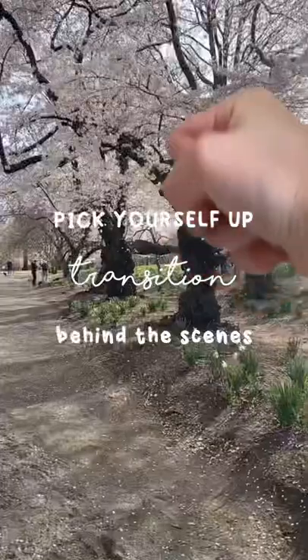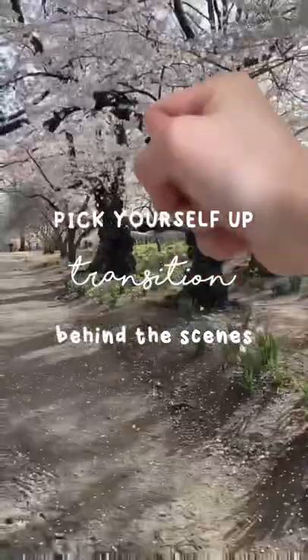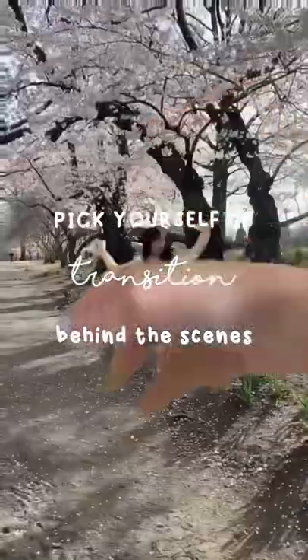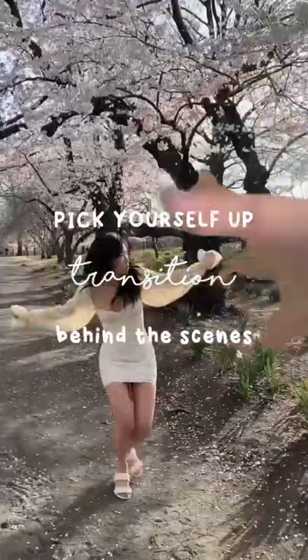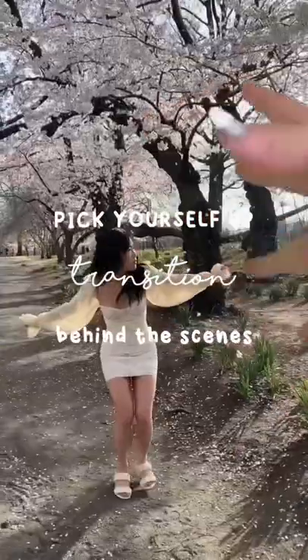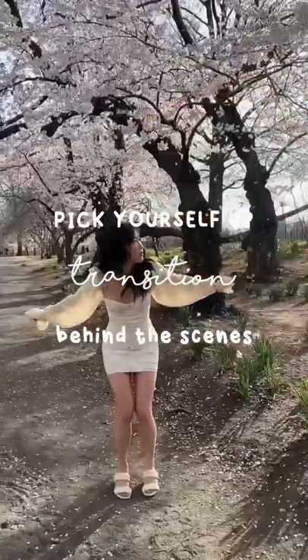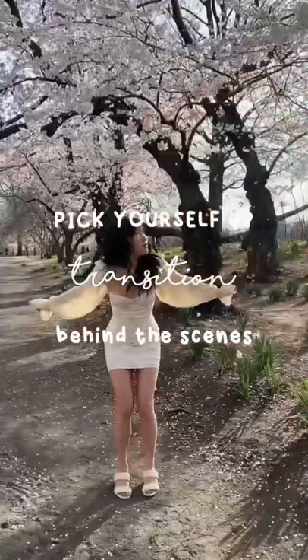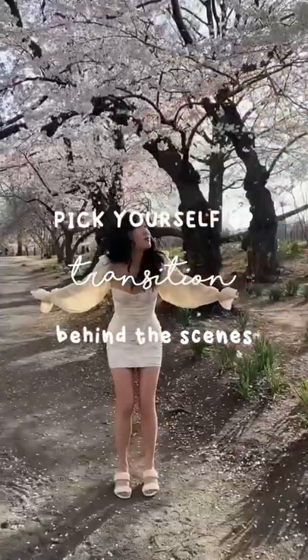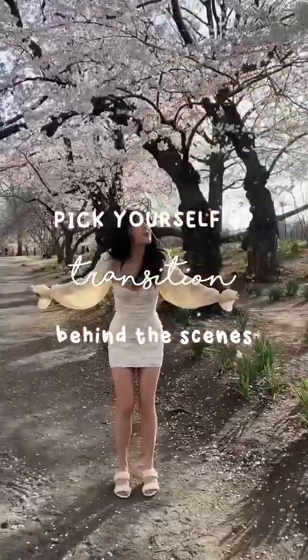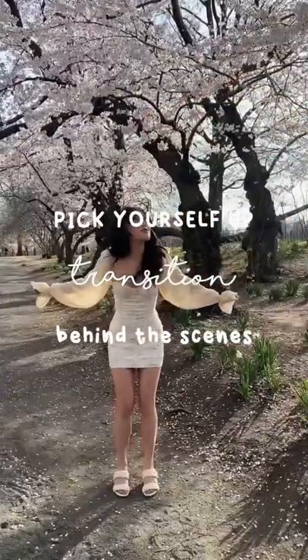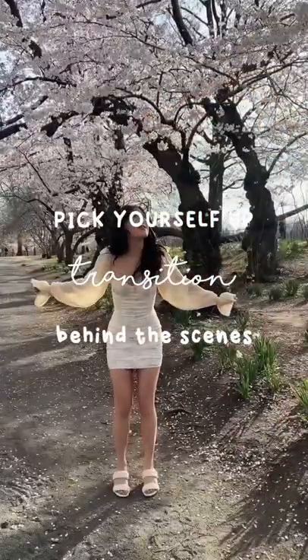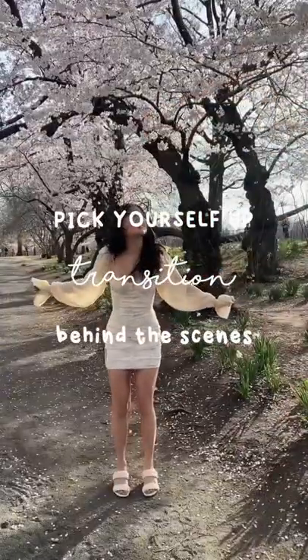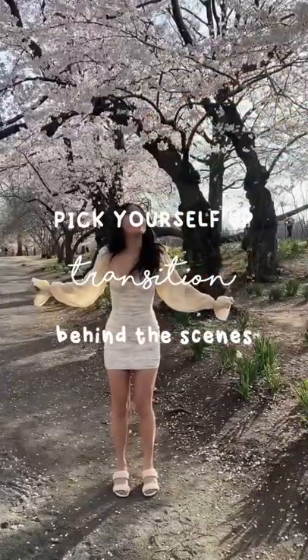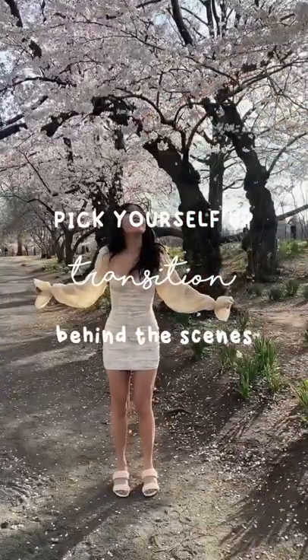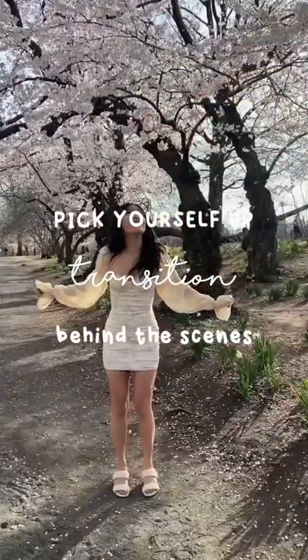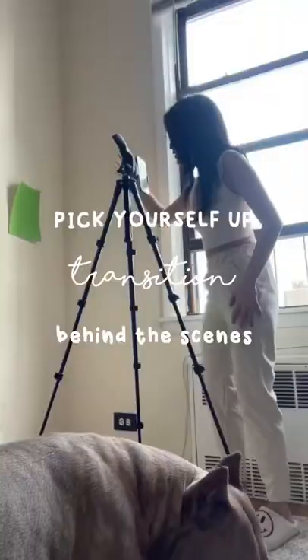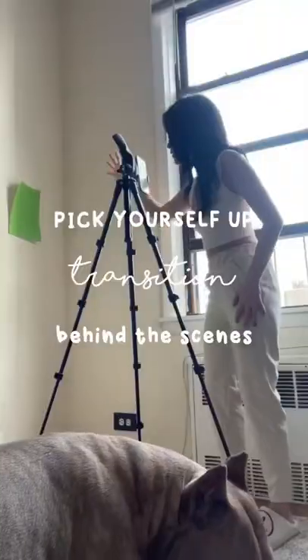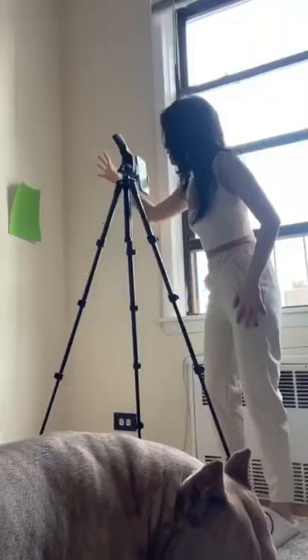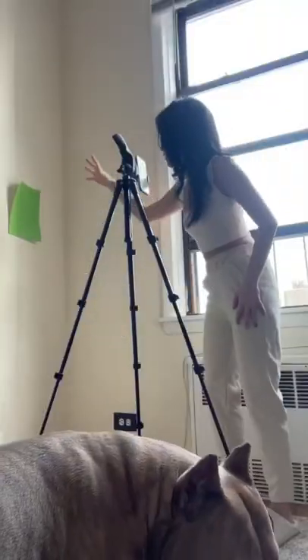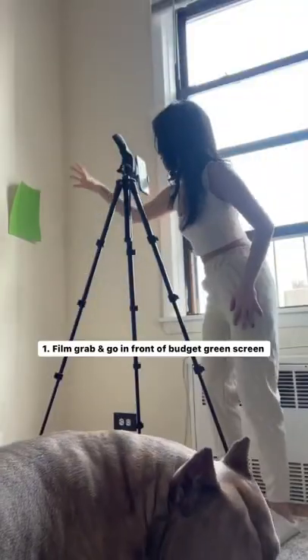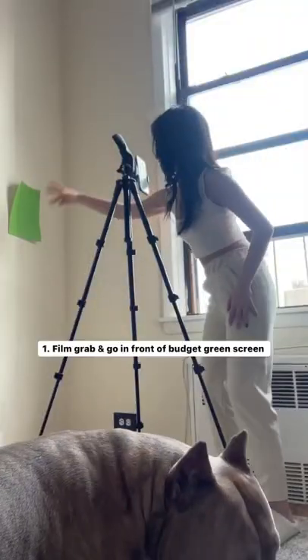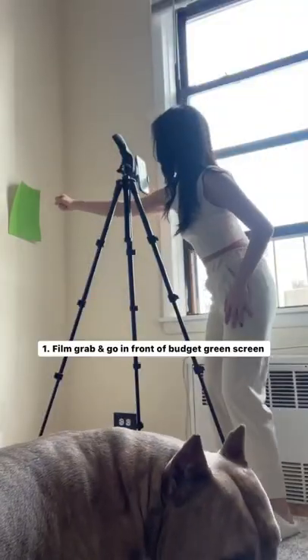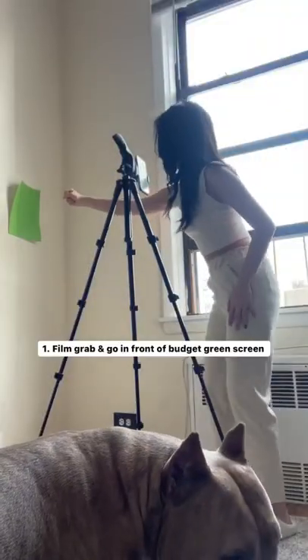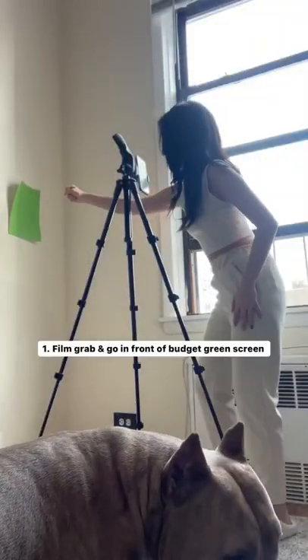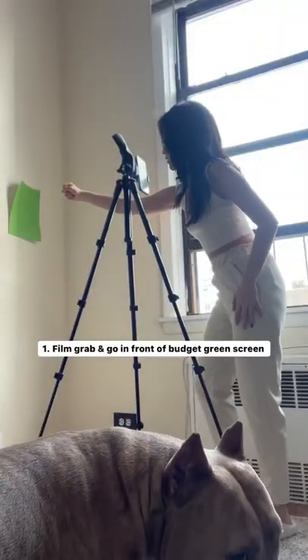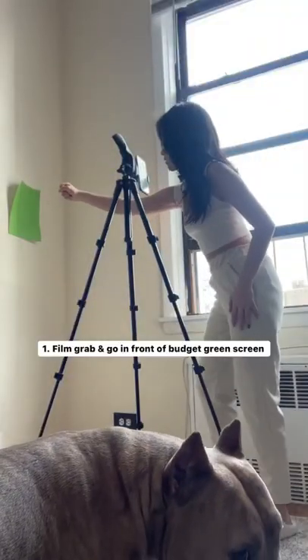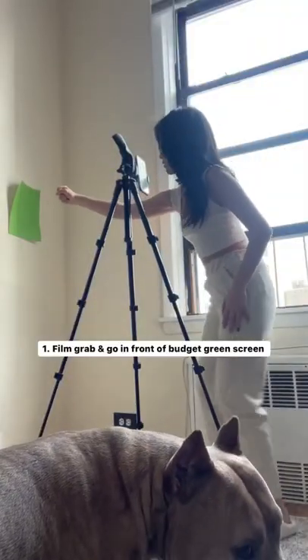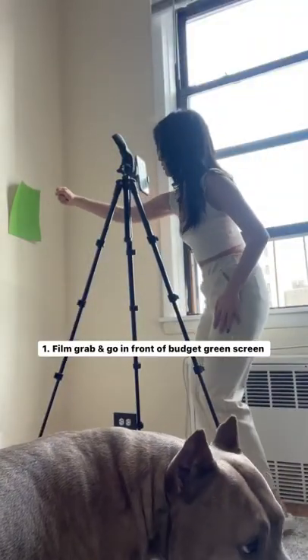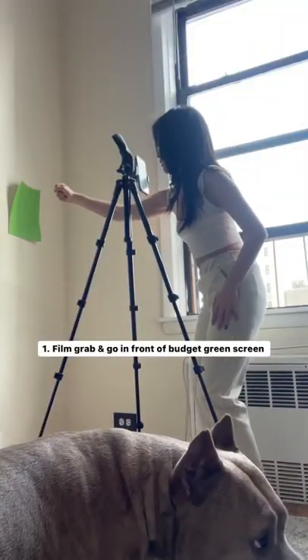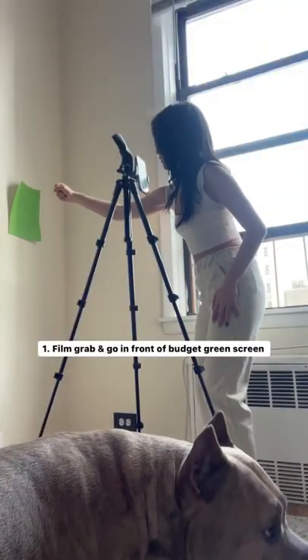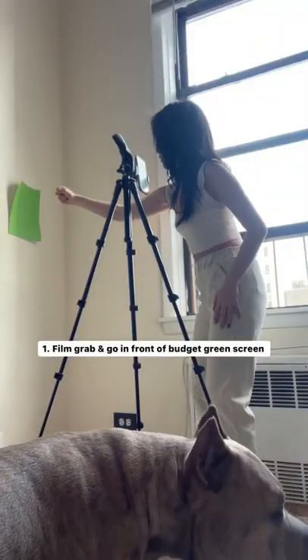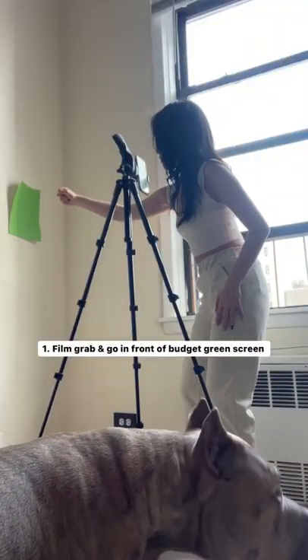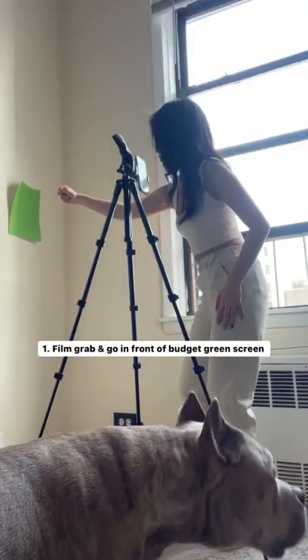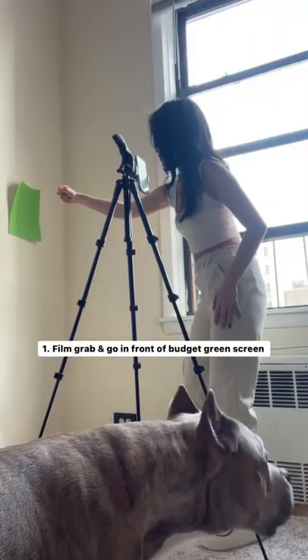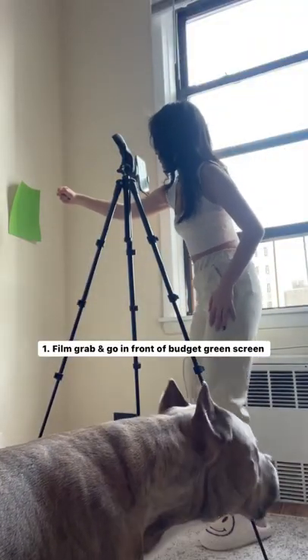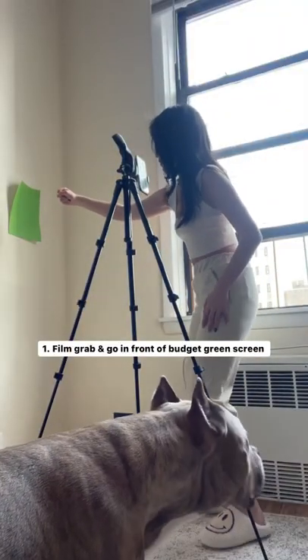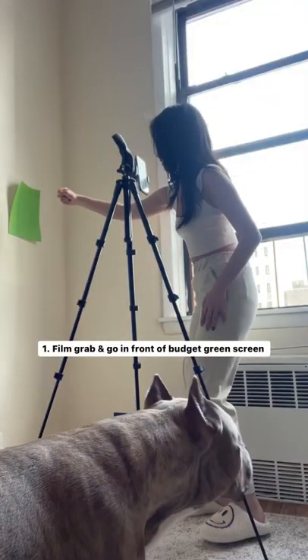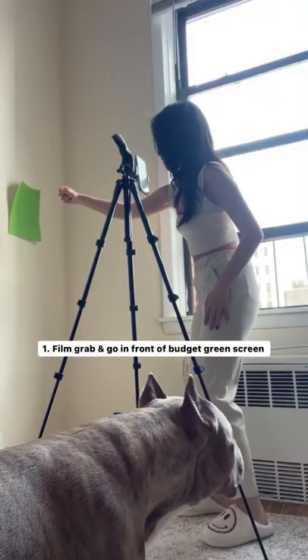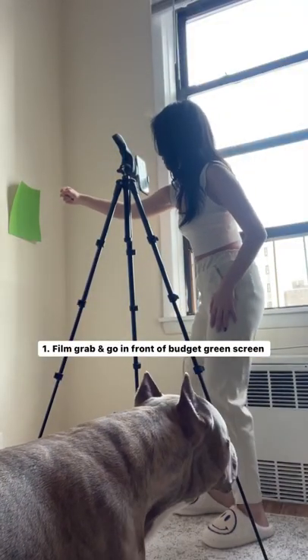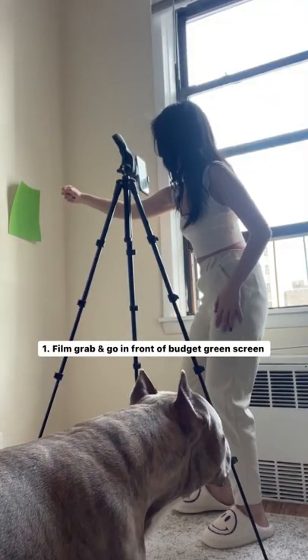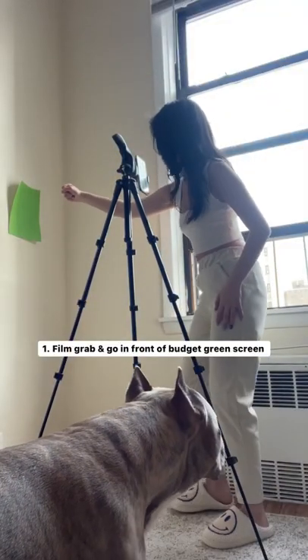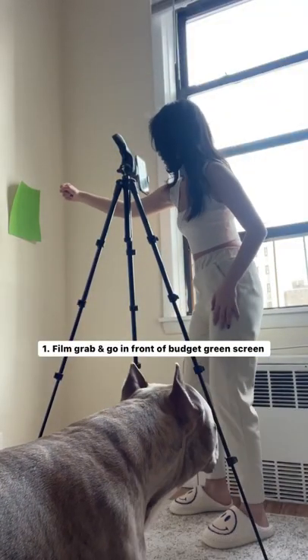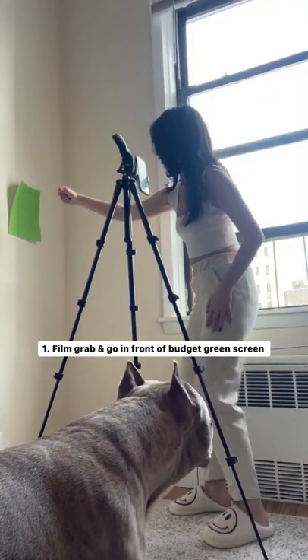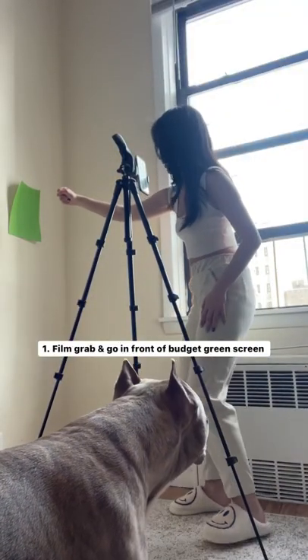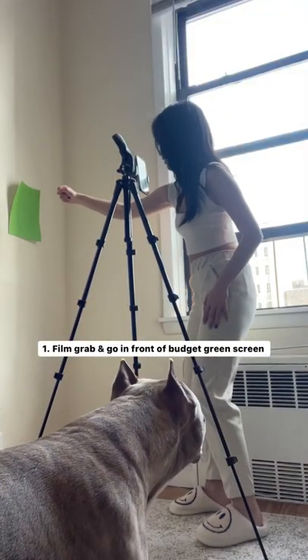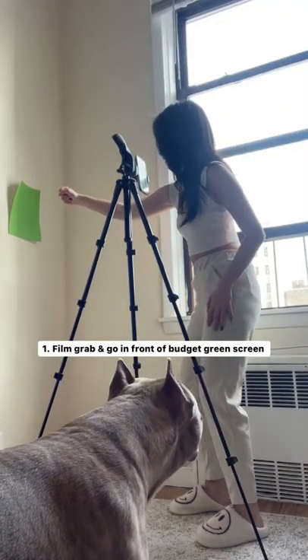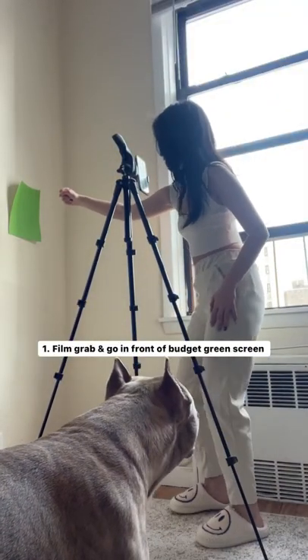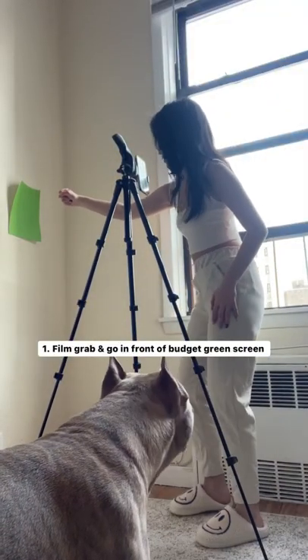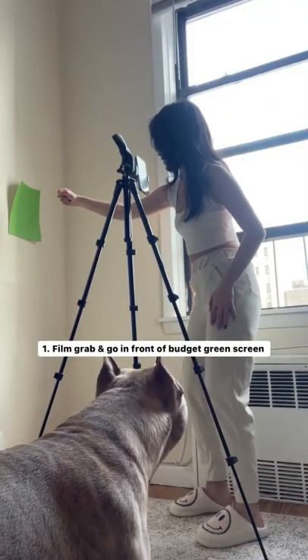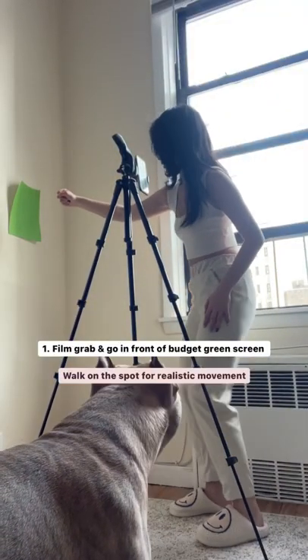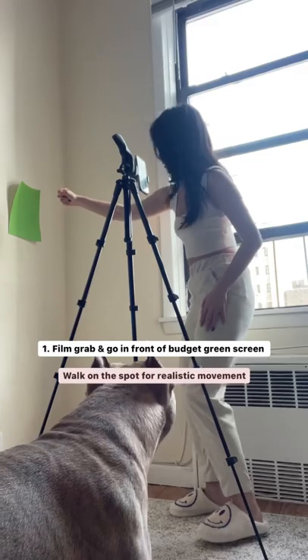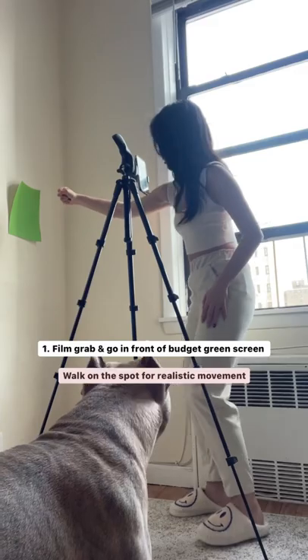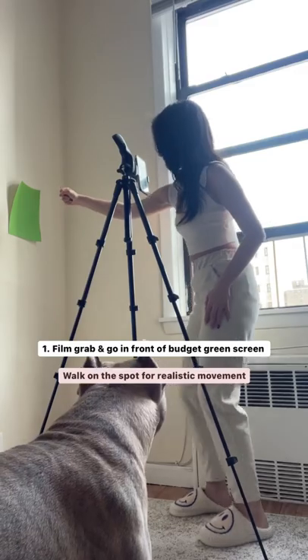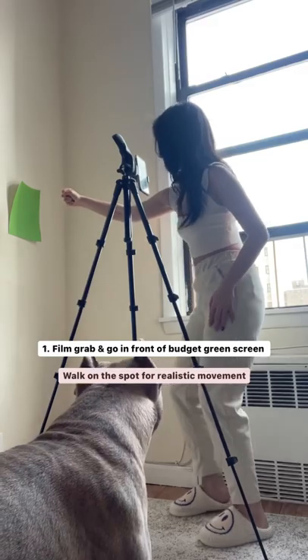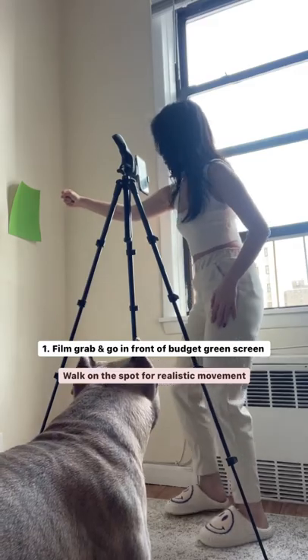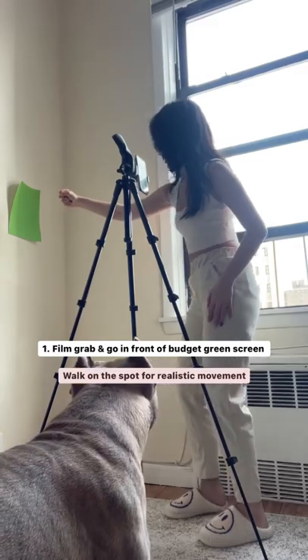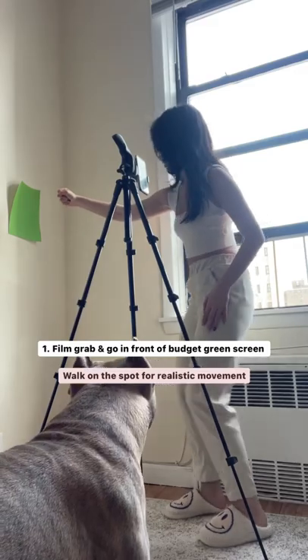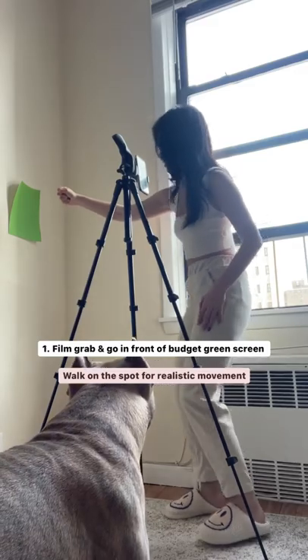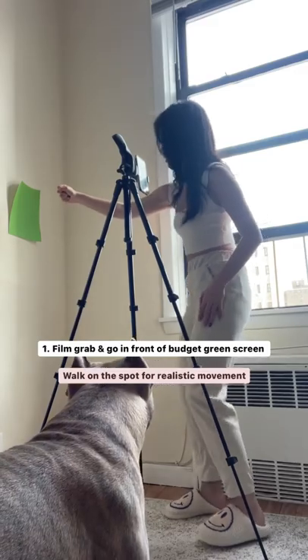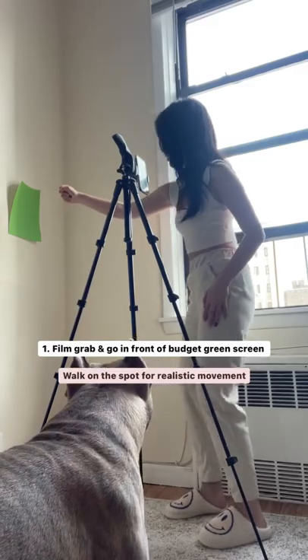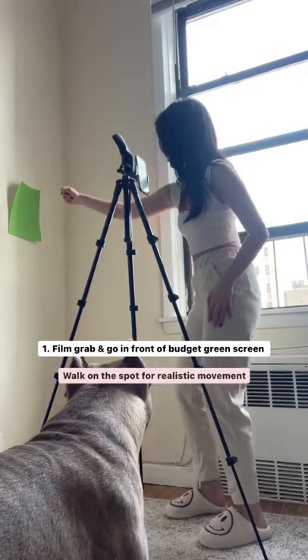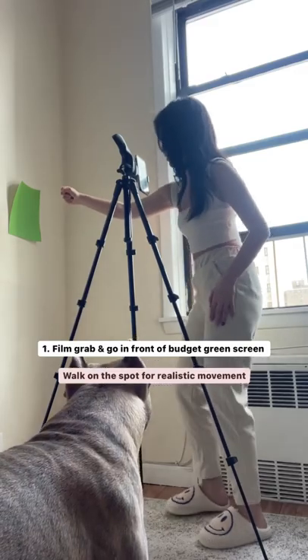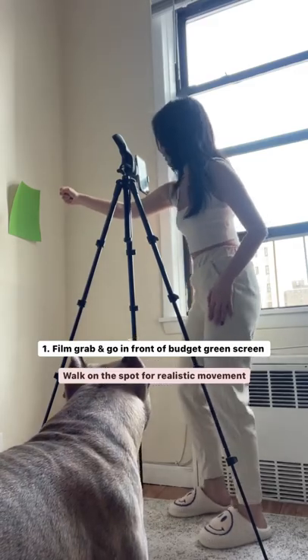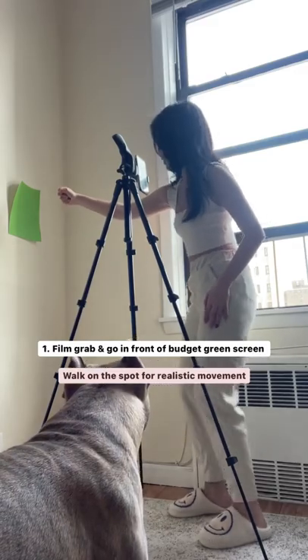How I filmed the pick yourself up transition. I first filmed the grab and go movement in front of my budget green screen. I walked on the spot to make sure there would be movement in my arm.